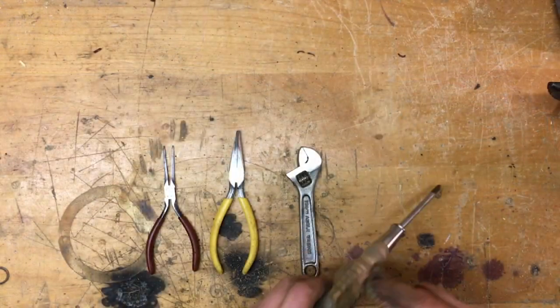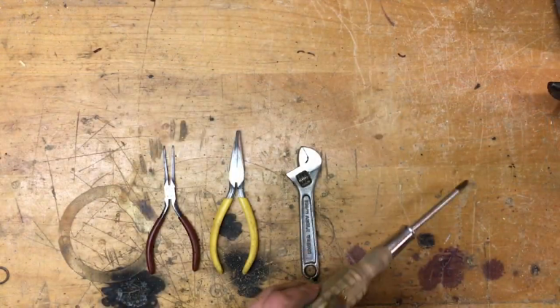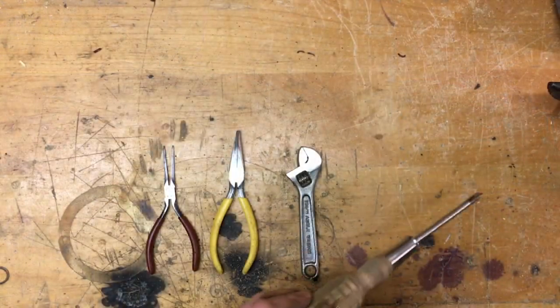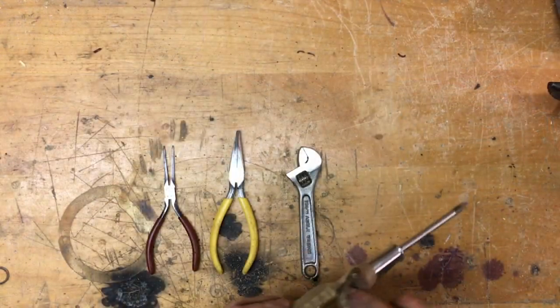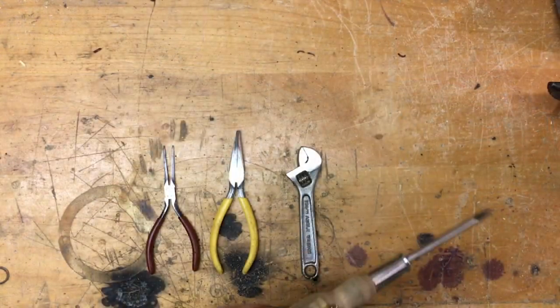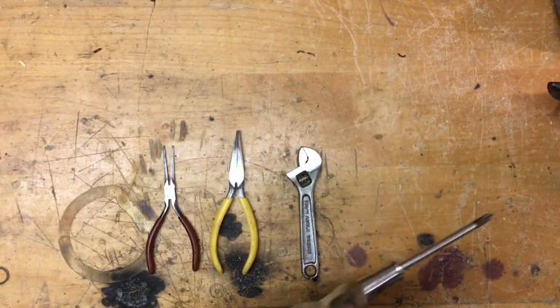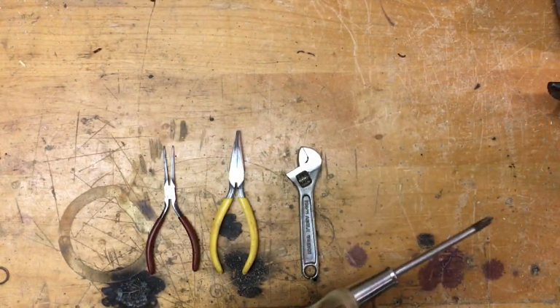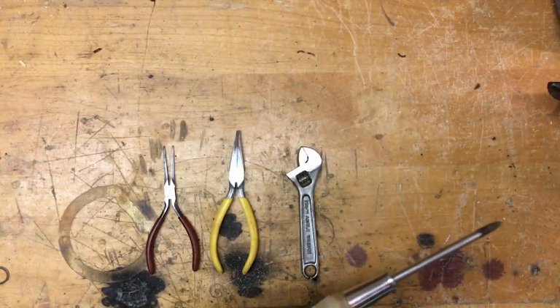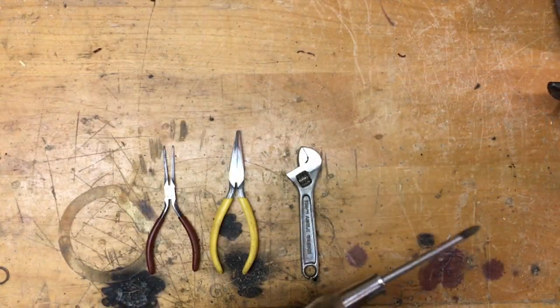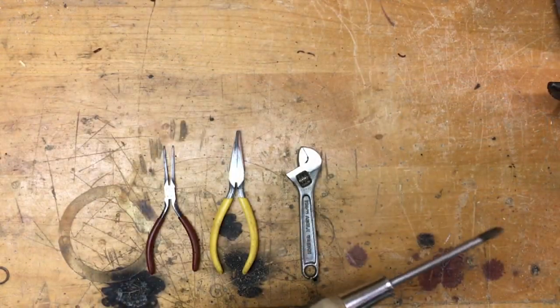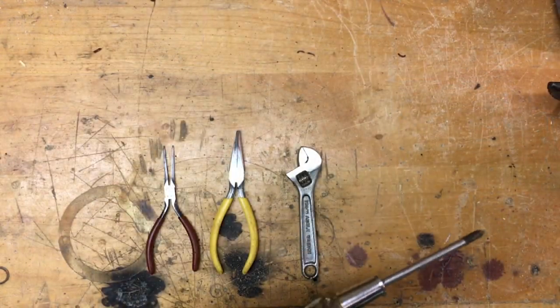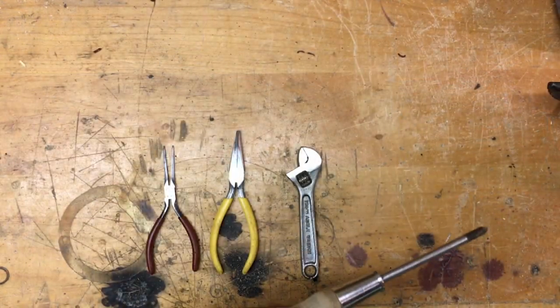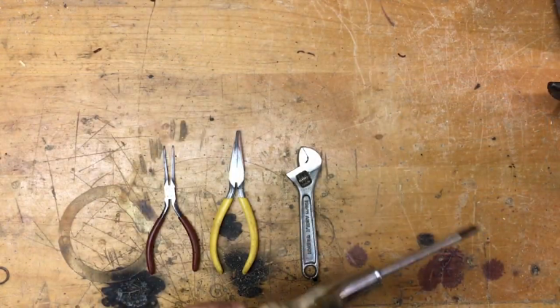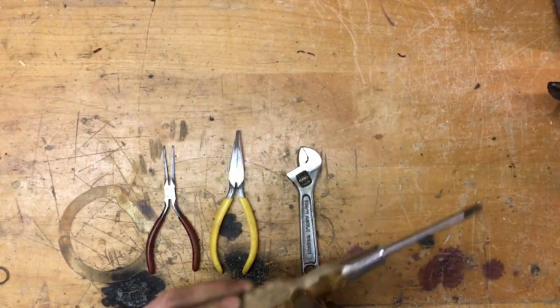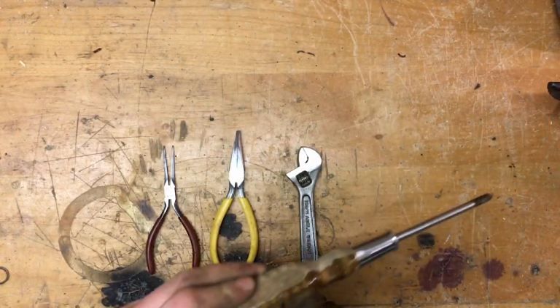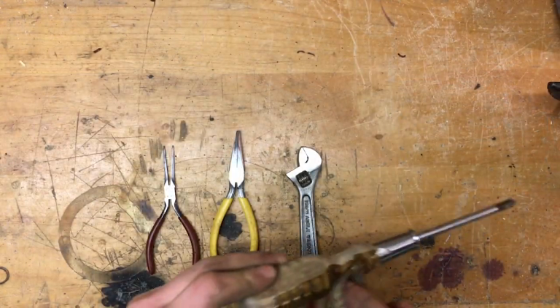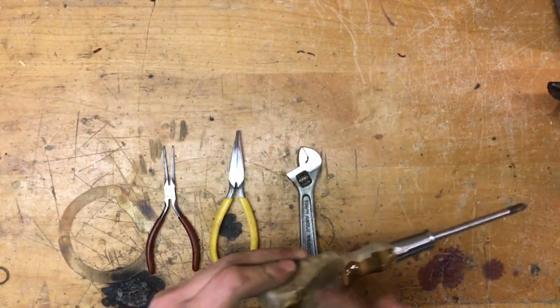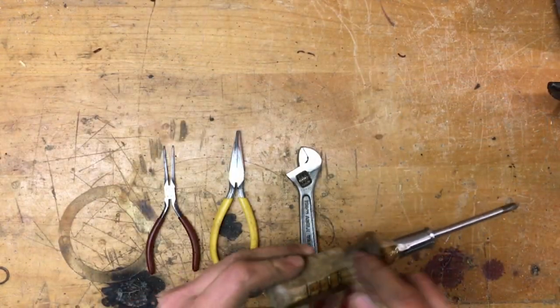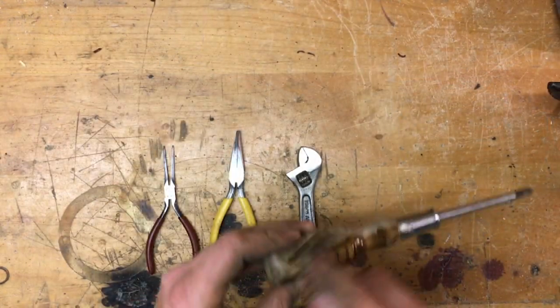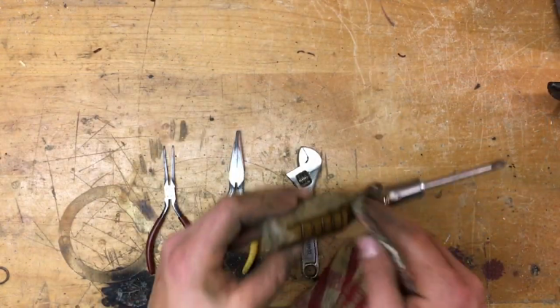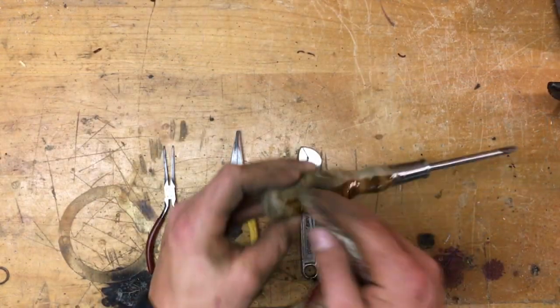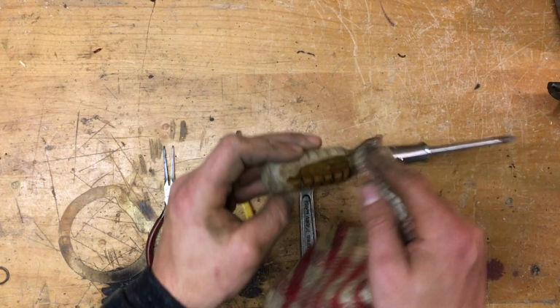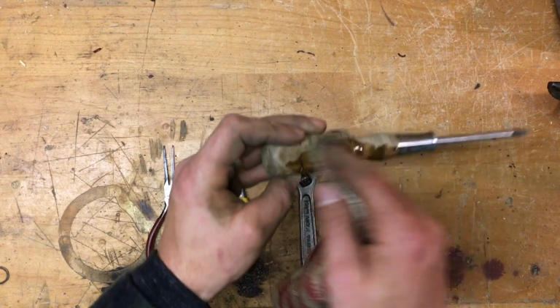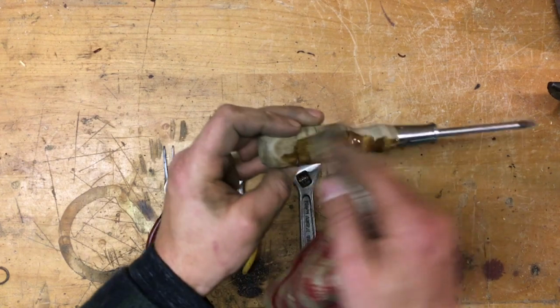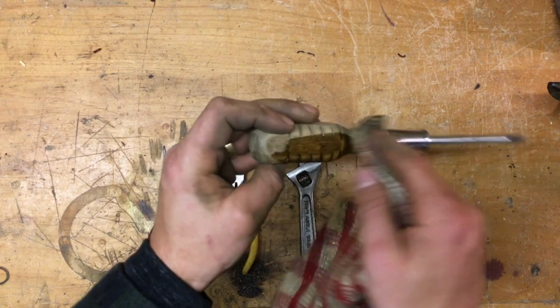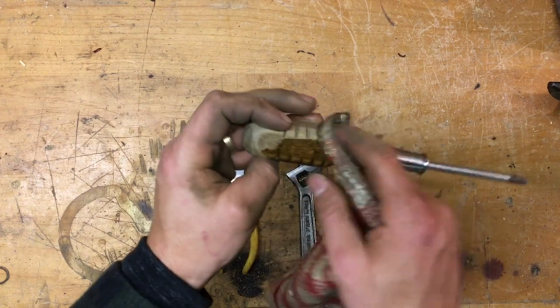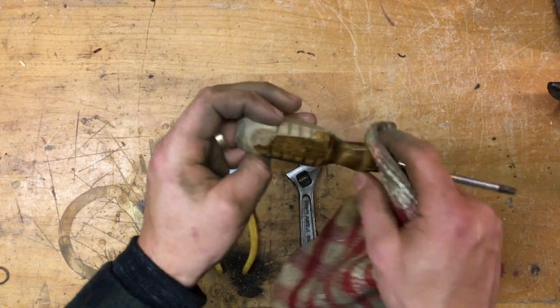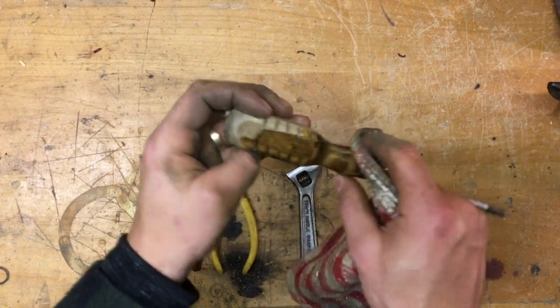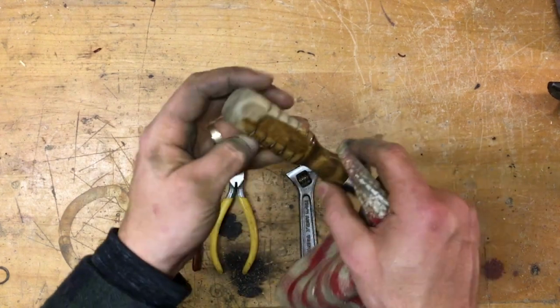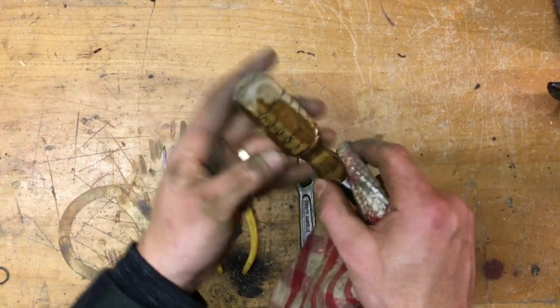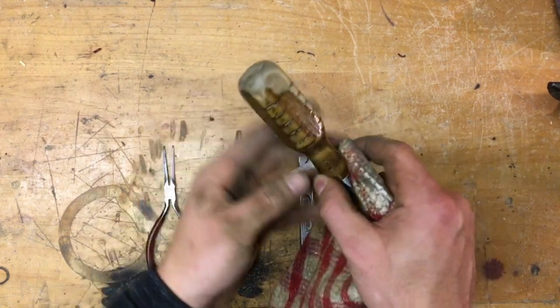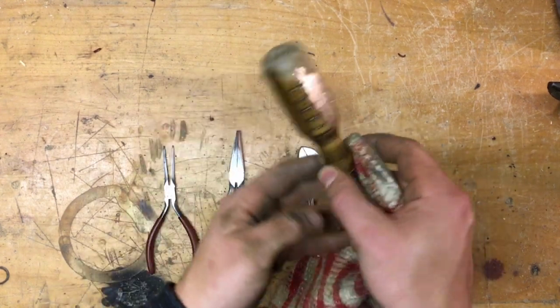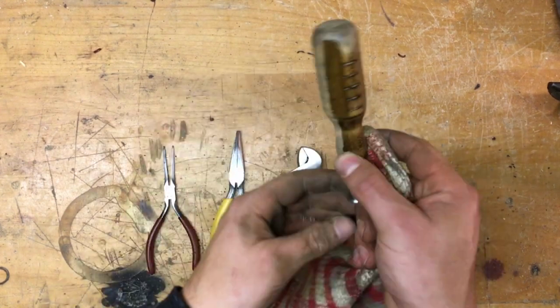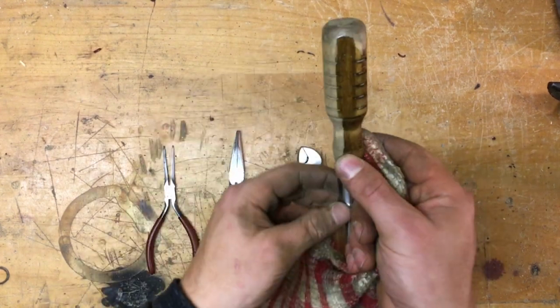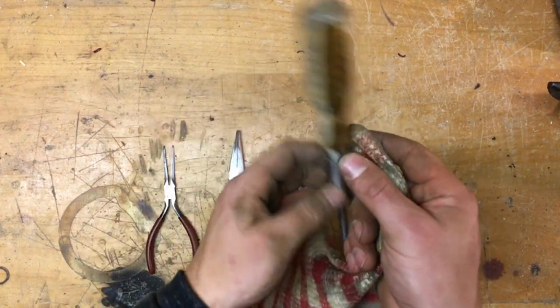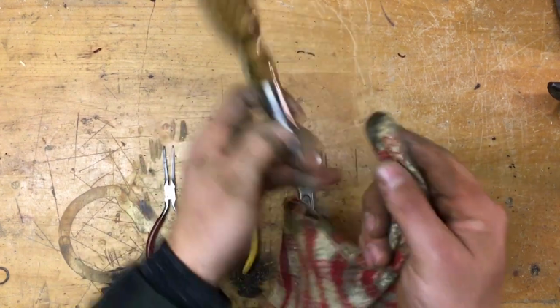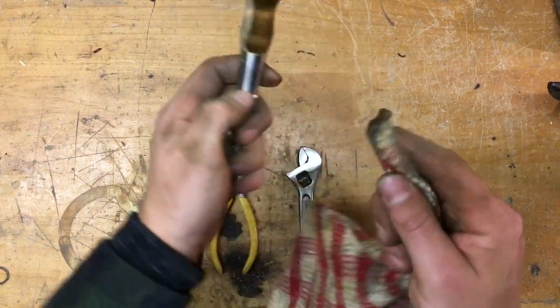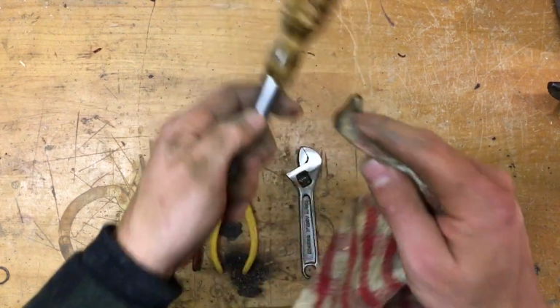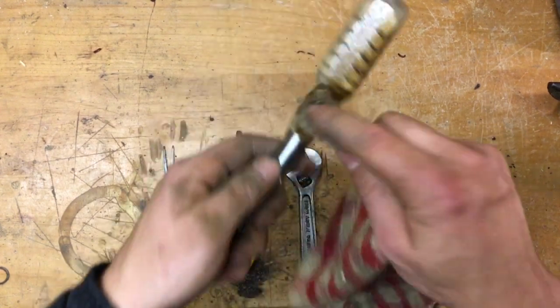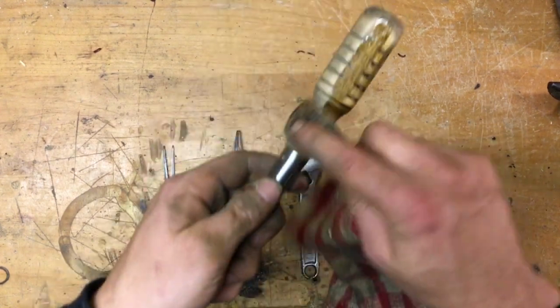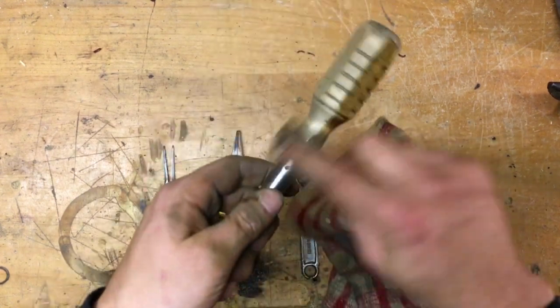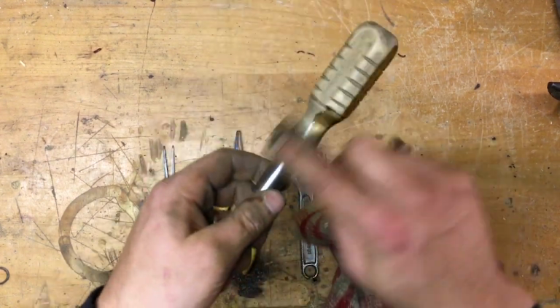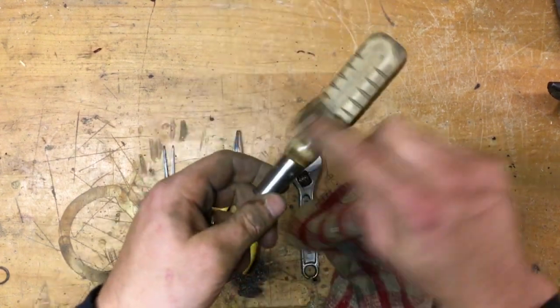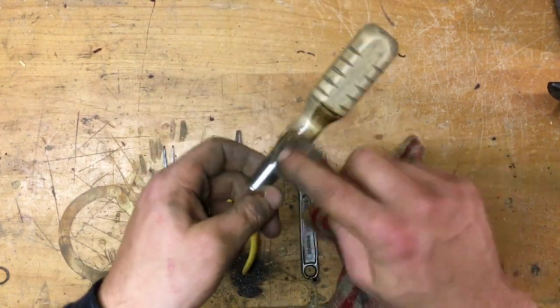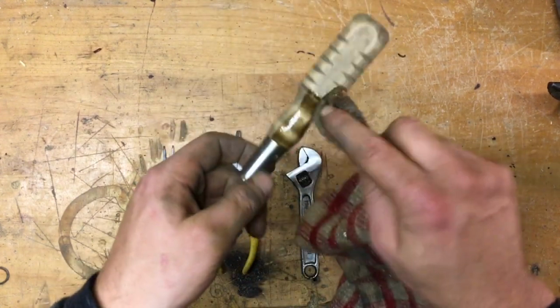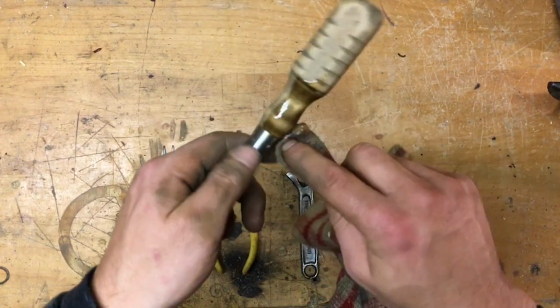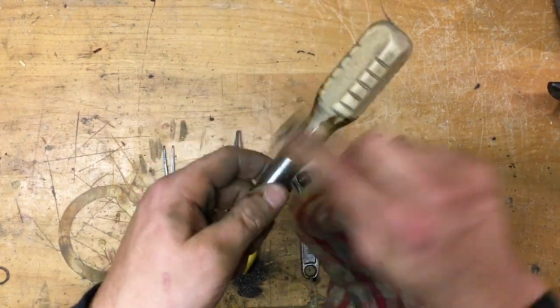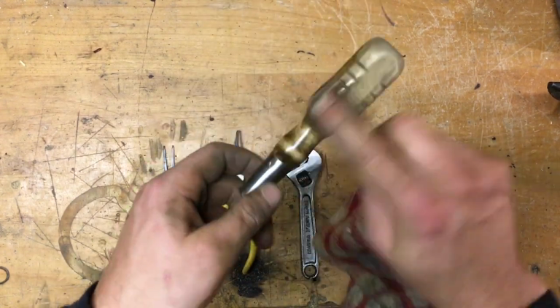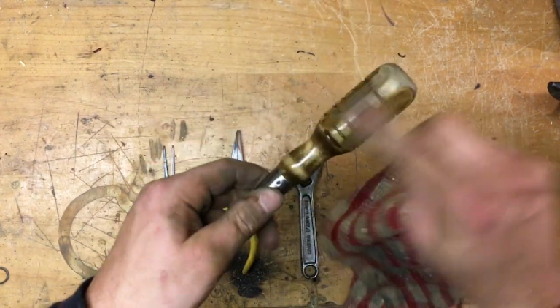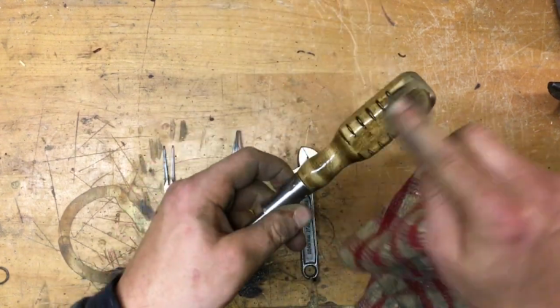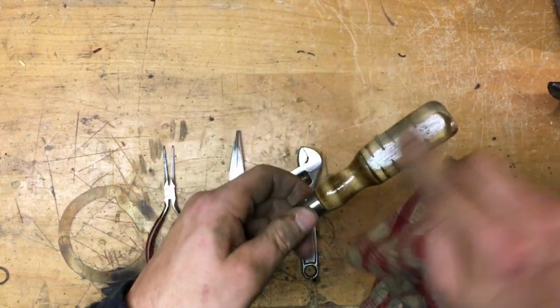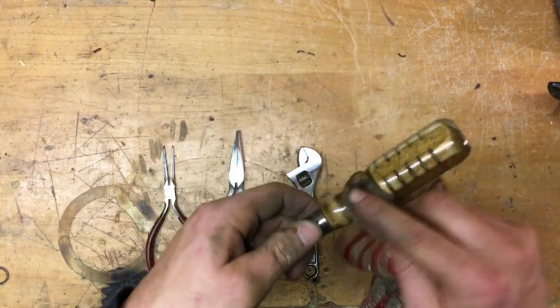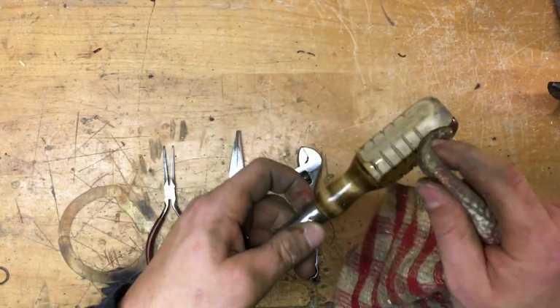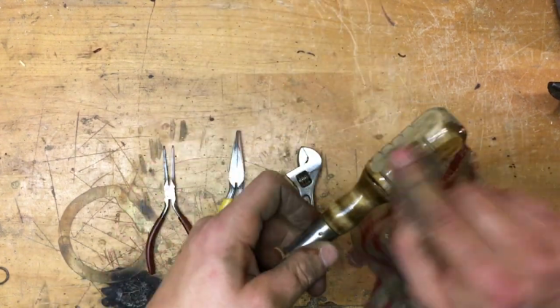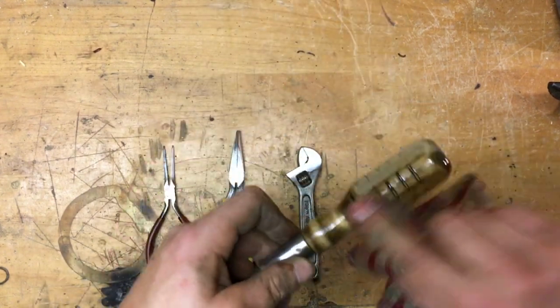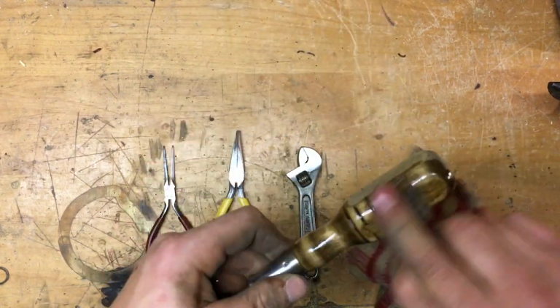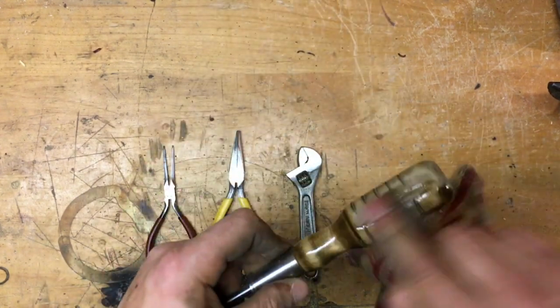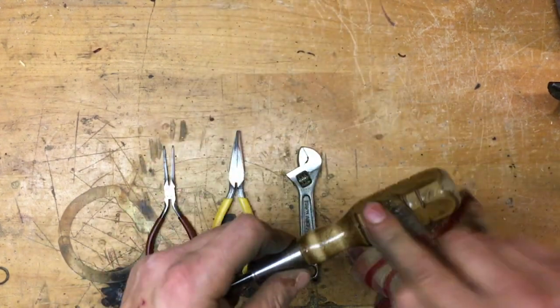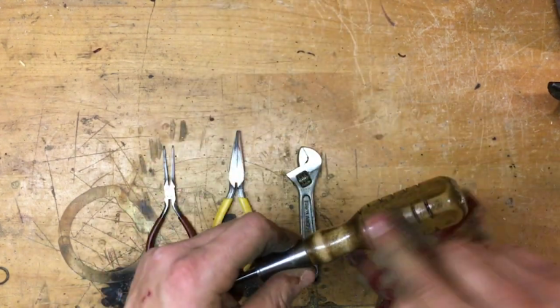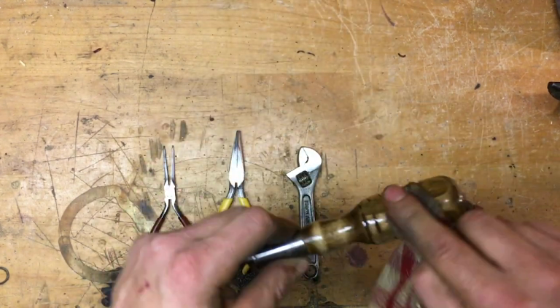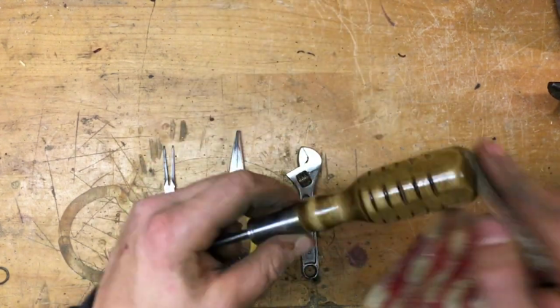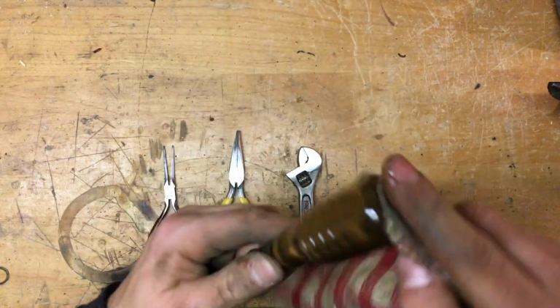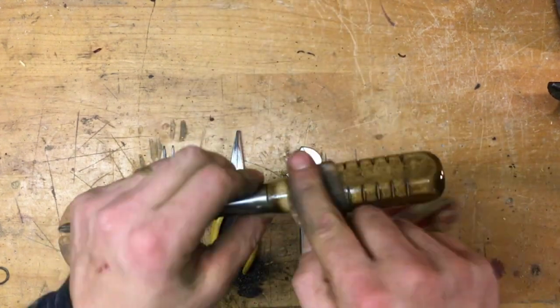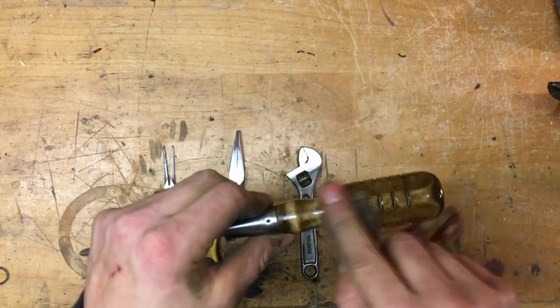That finishes up my screwdriver. Now all I need to do is oil it up so that it protects the wood as well as the metal from rusting again.